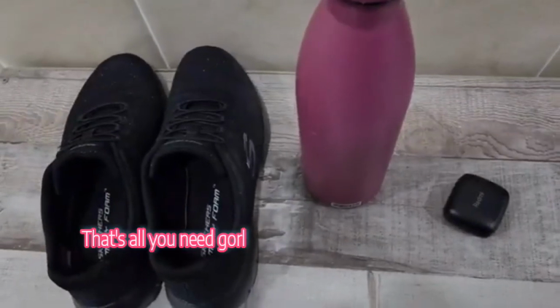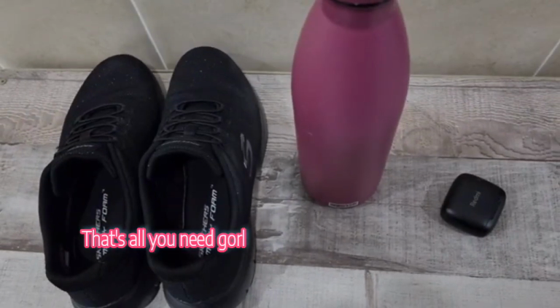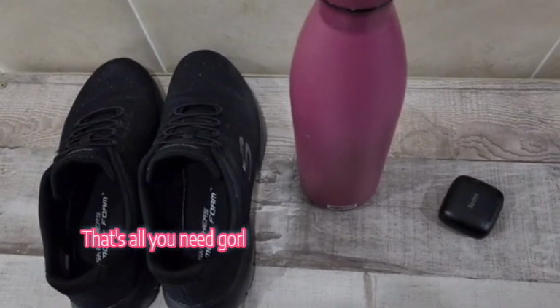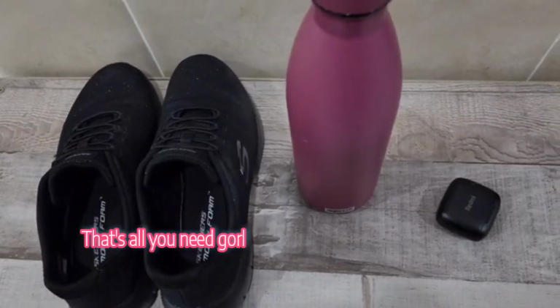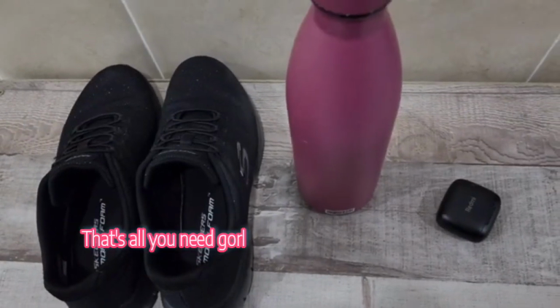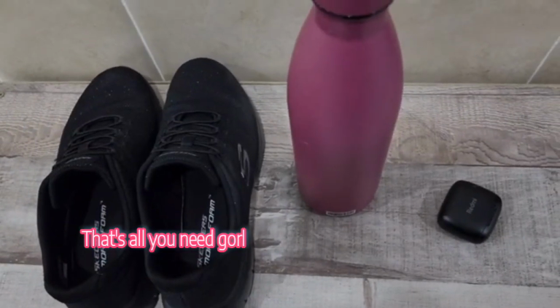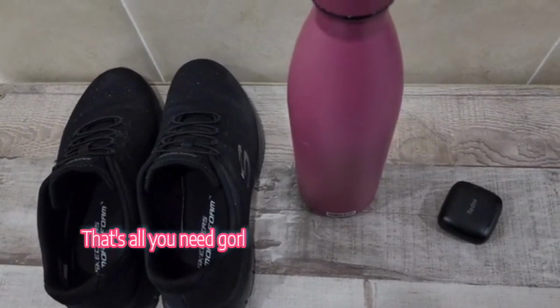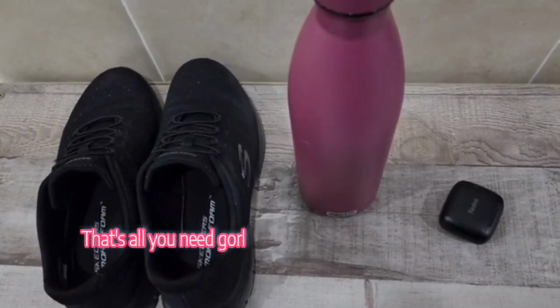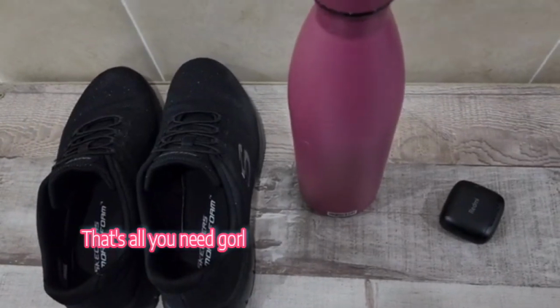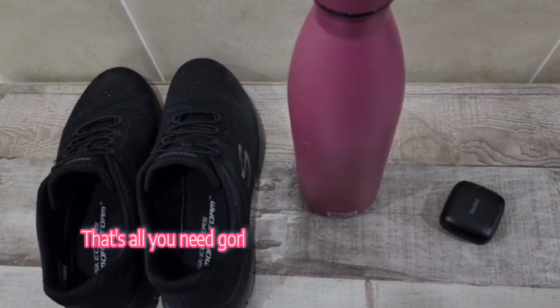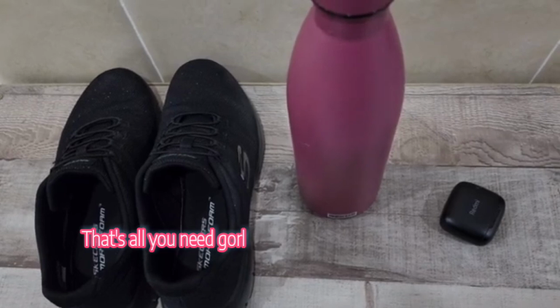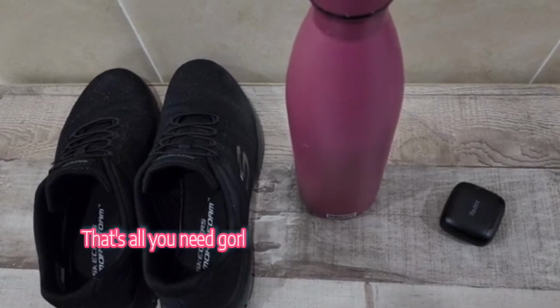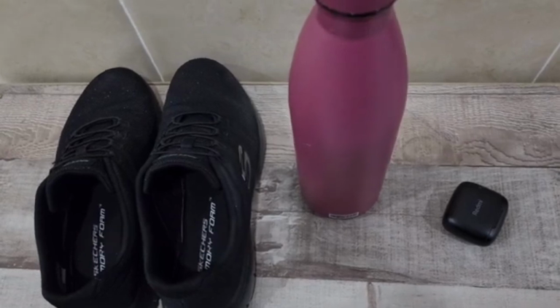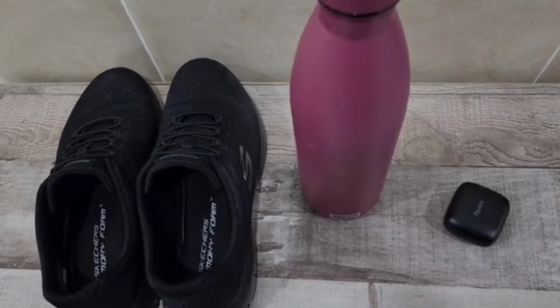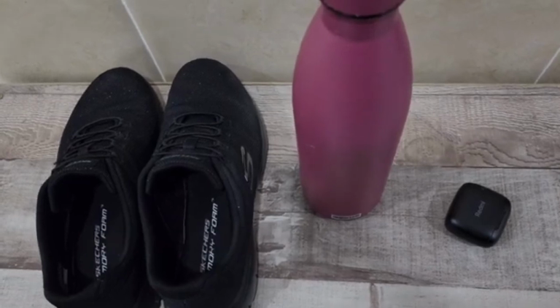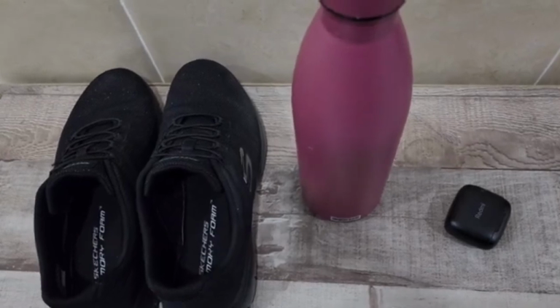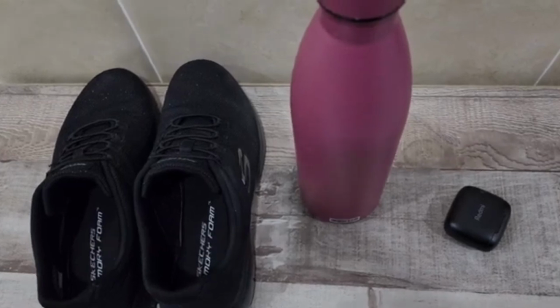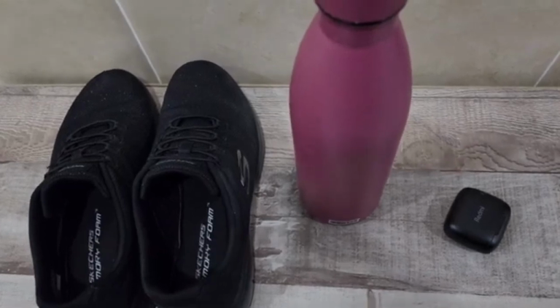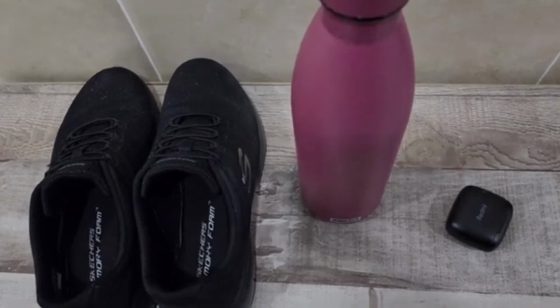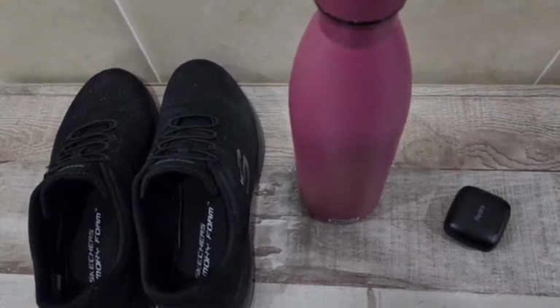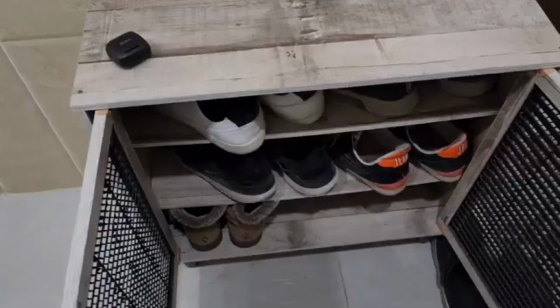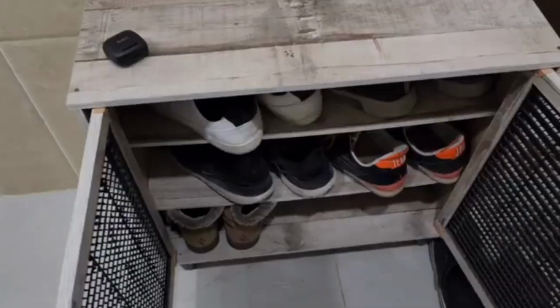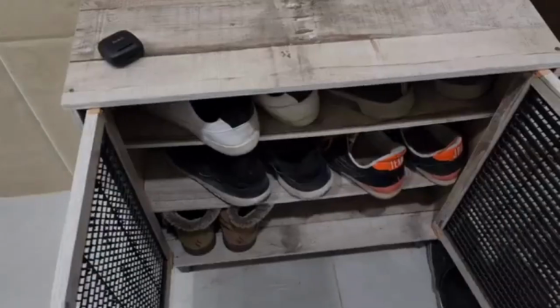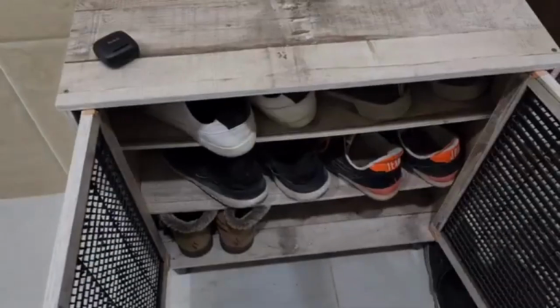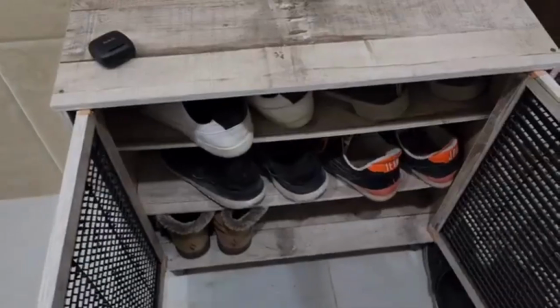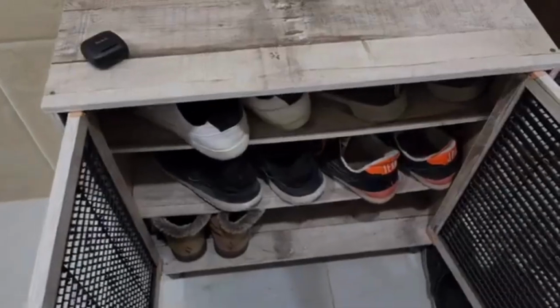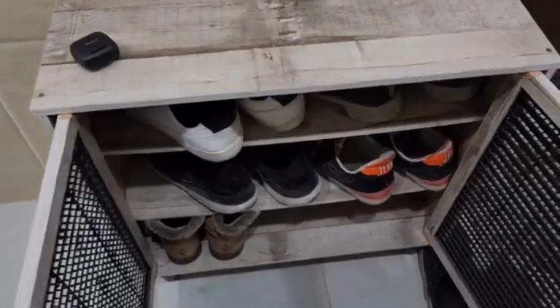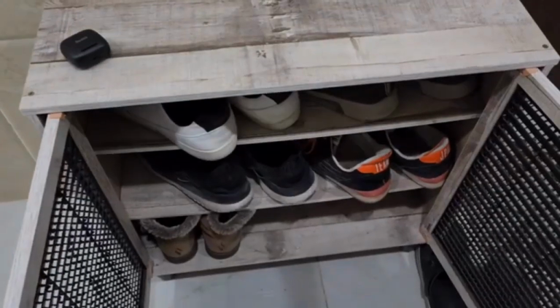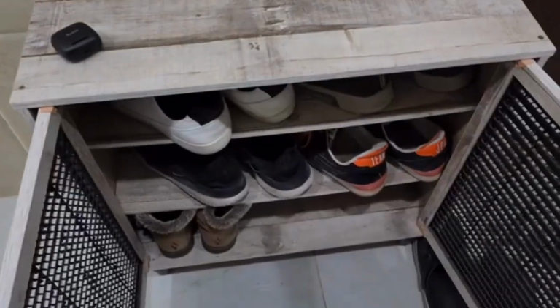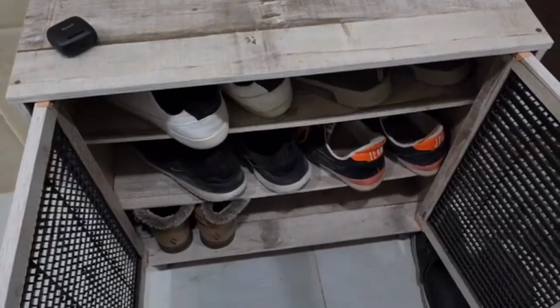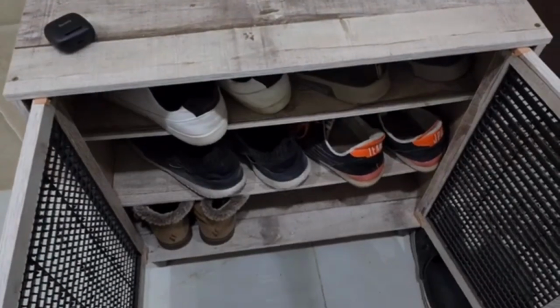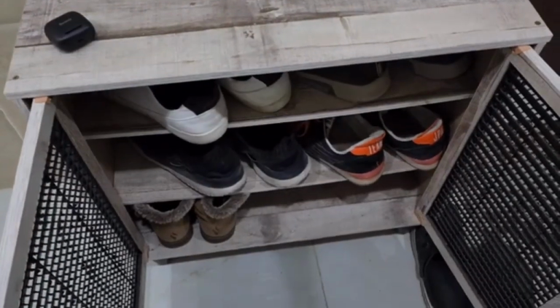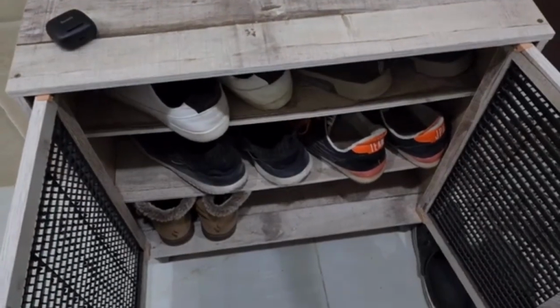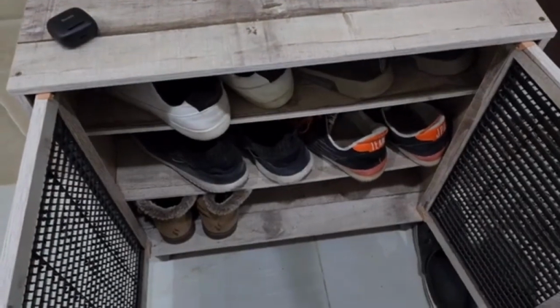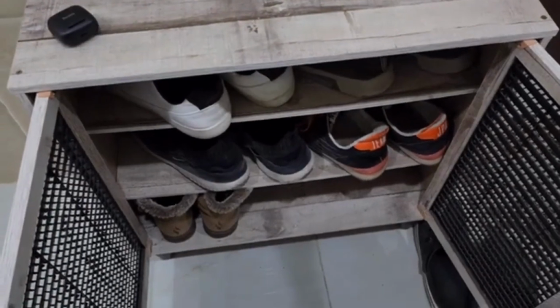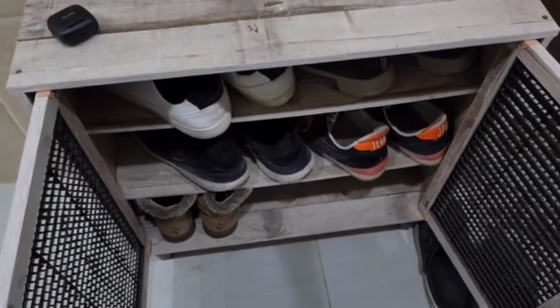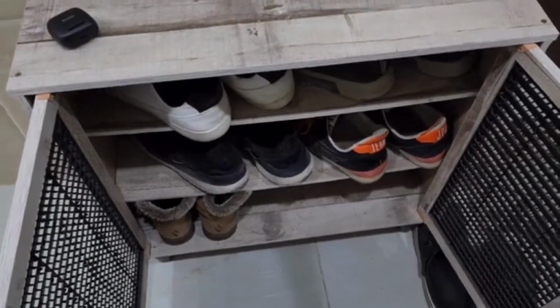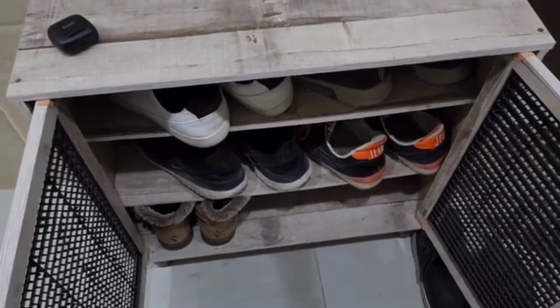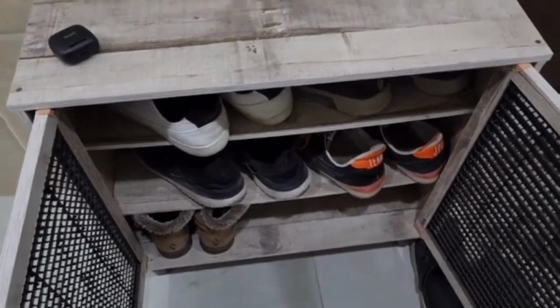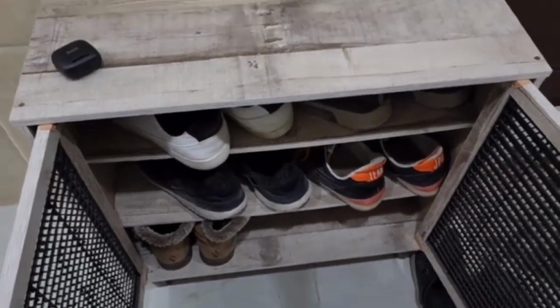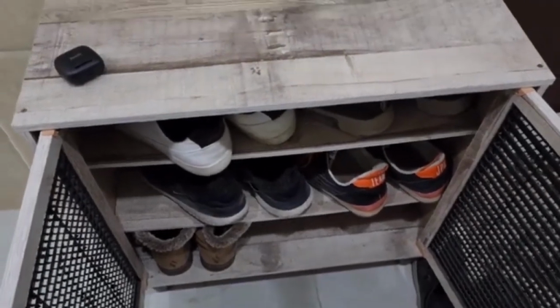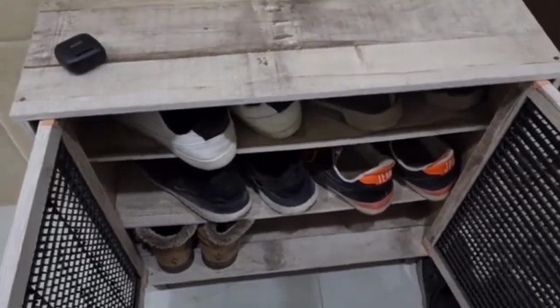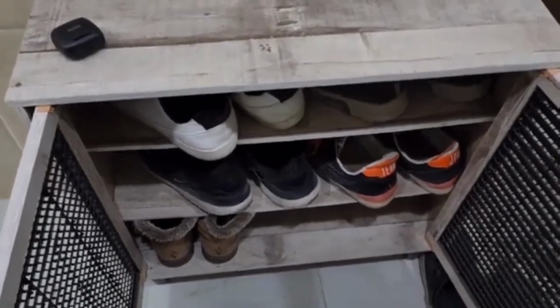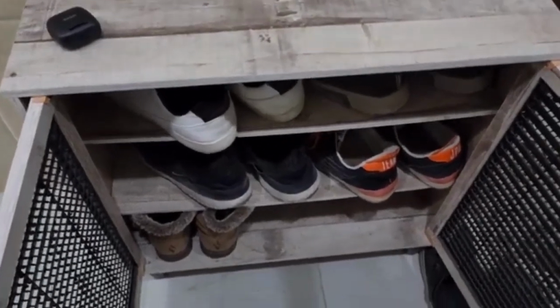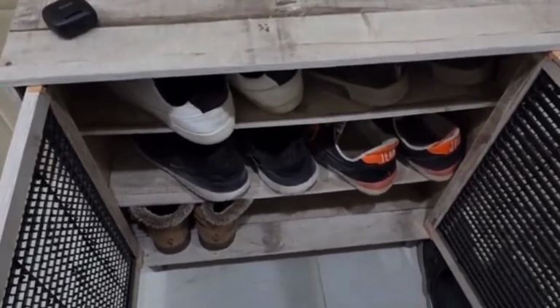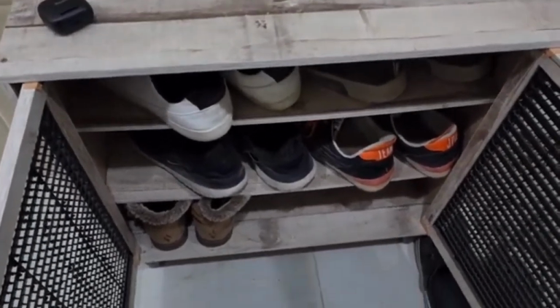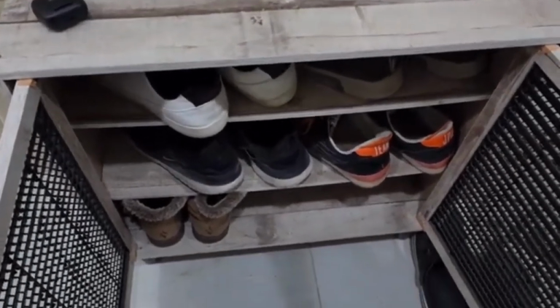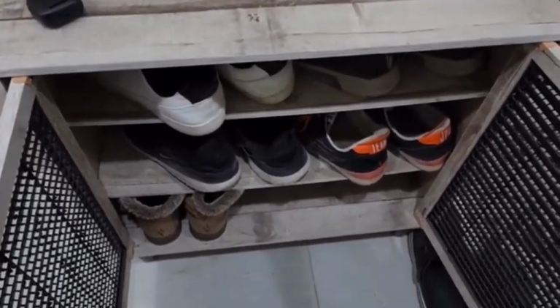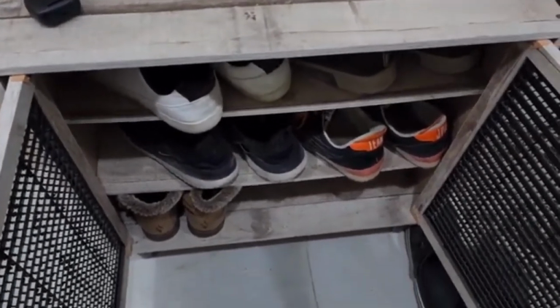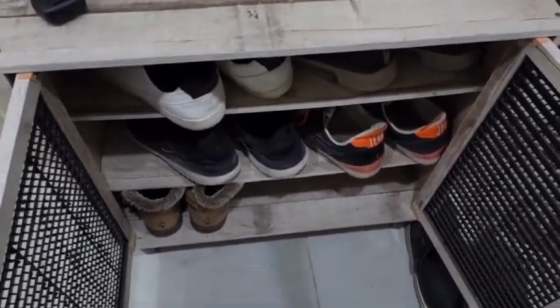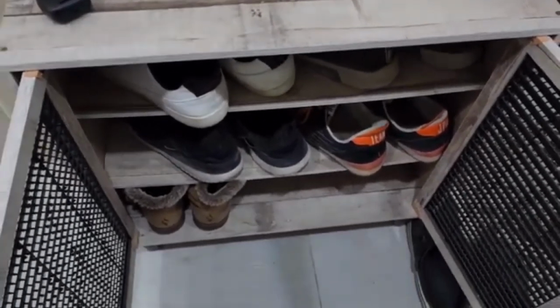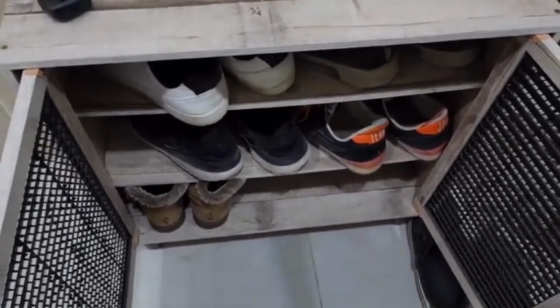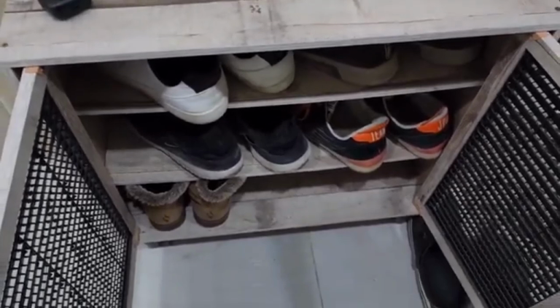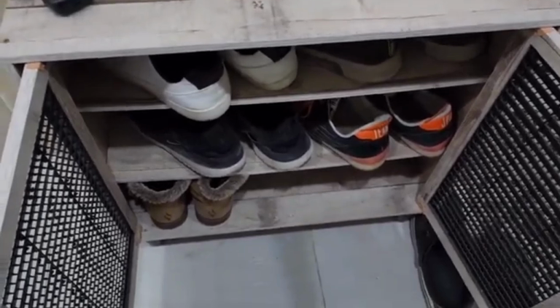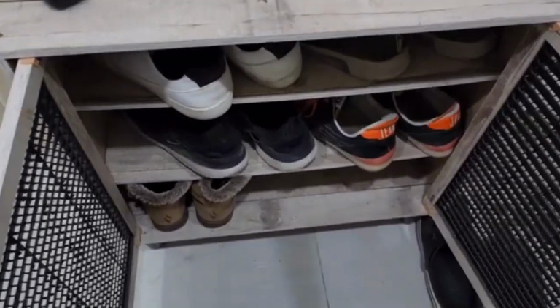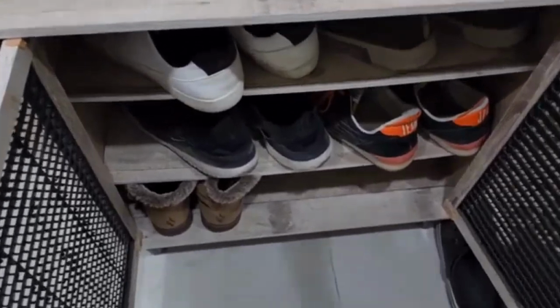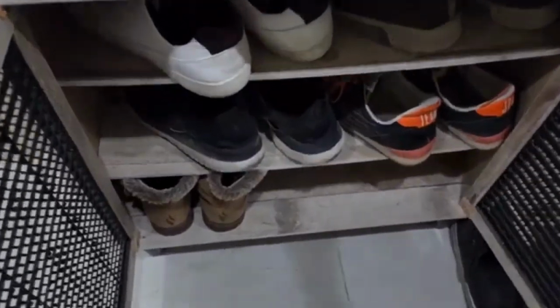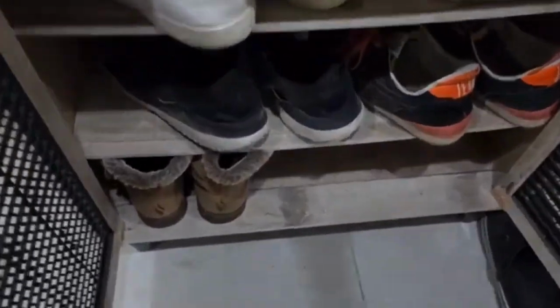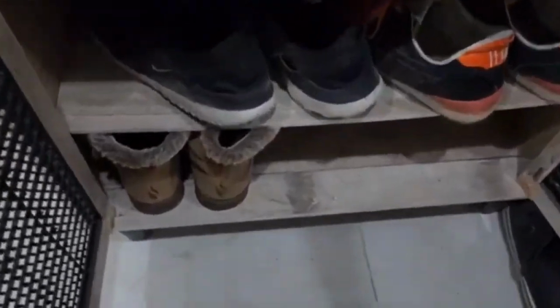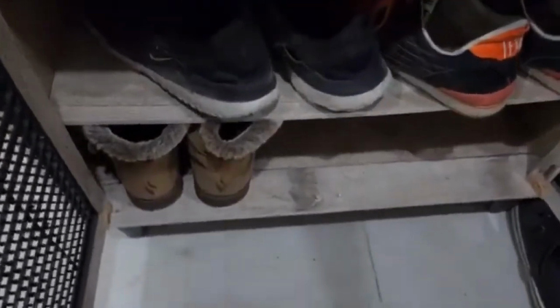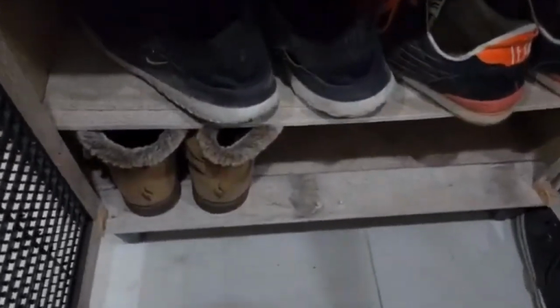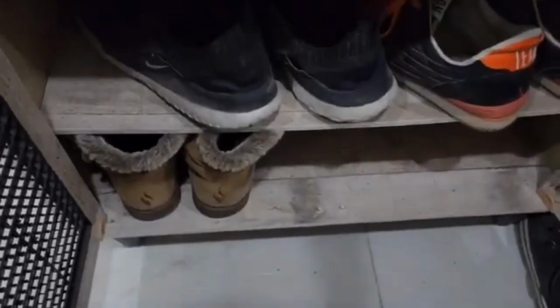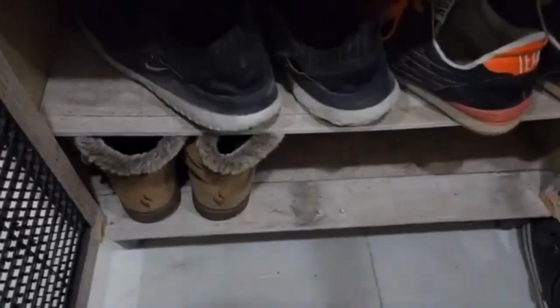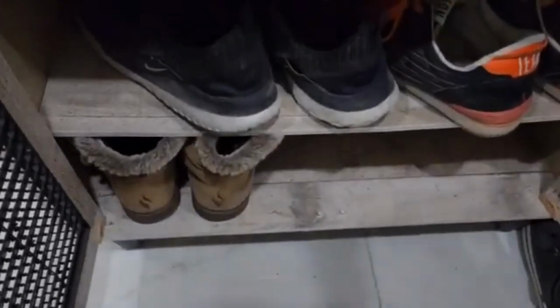I'm only bringing my shoes, water, and earphones today — it's a quick workout. Everyone keeps their shoes outside their apartment here, so we keep them in this little shoe house. My boots from Canada are in there too.